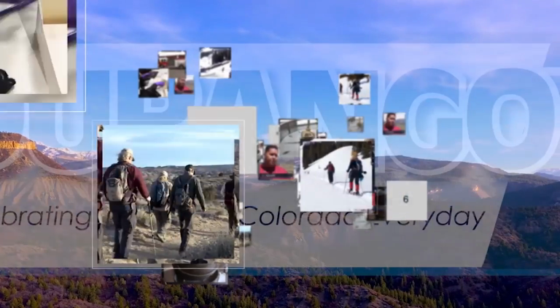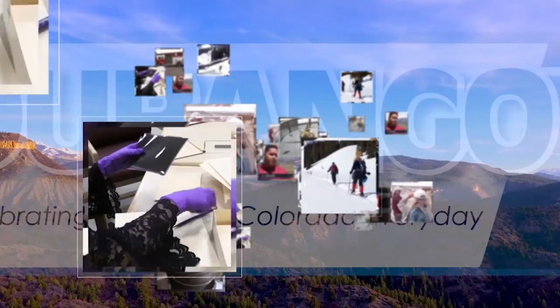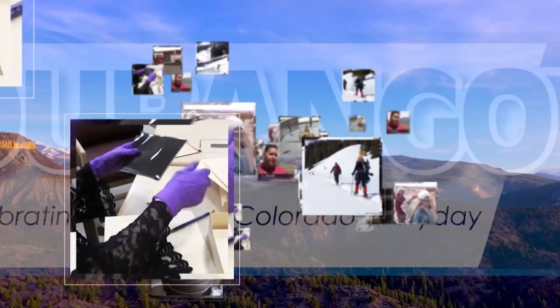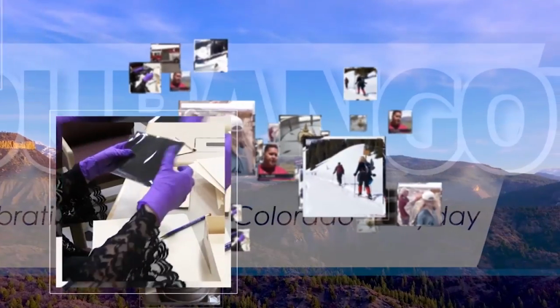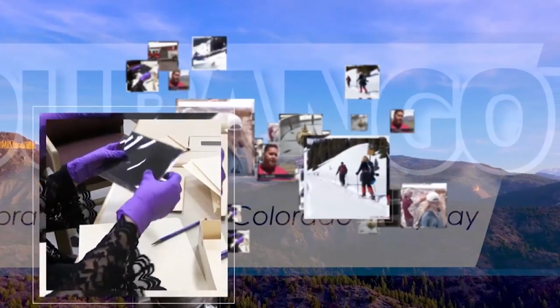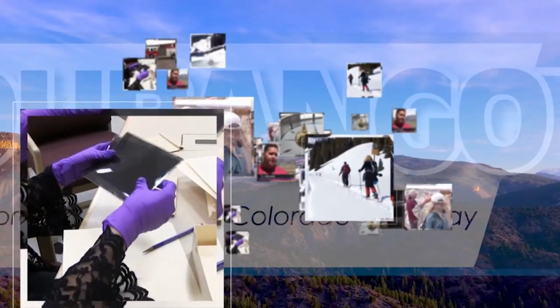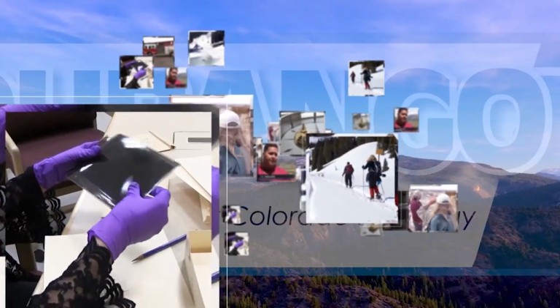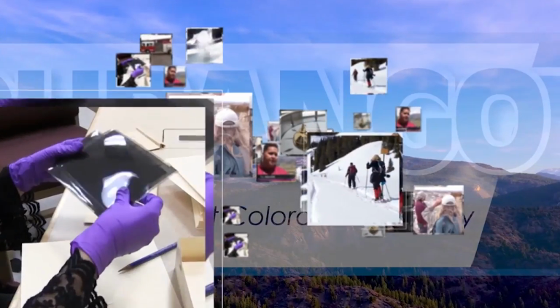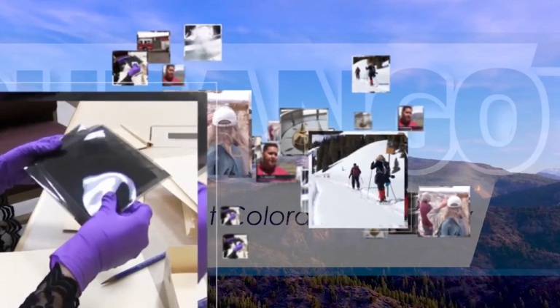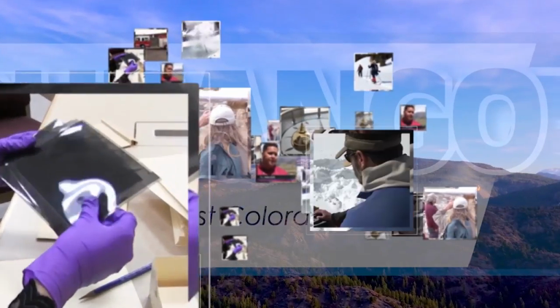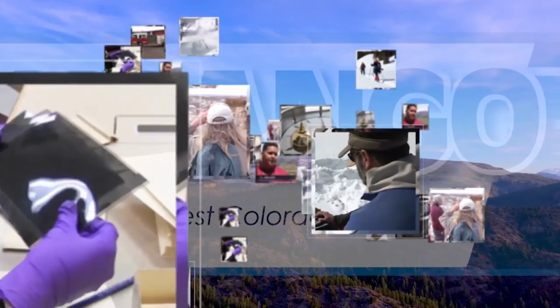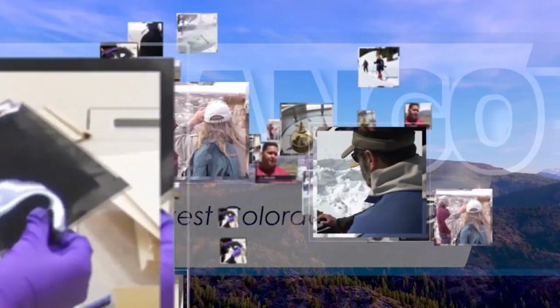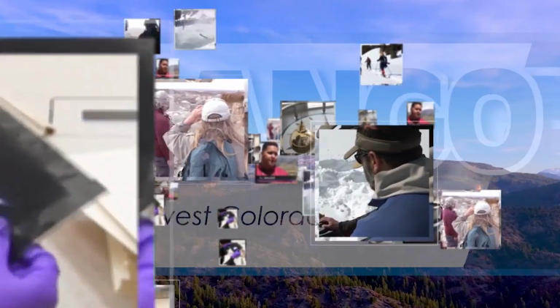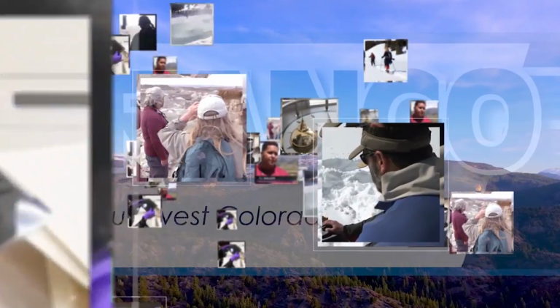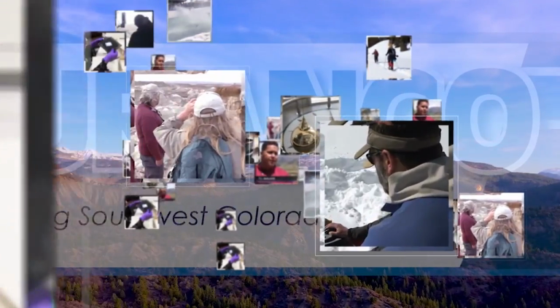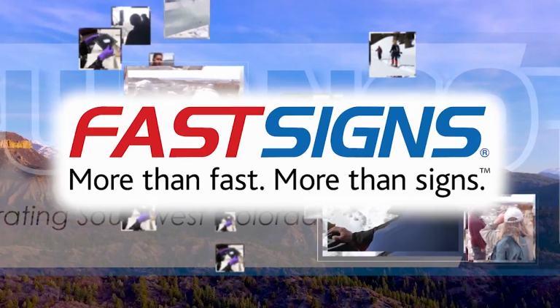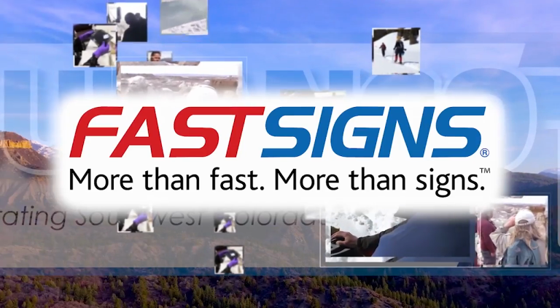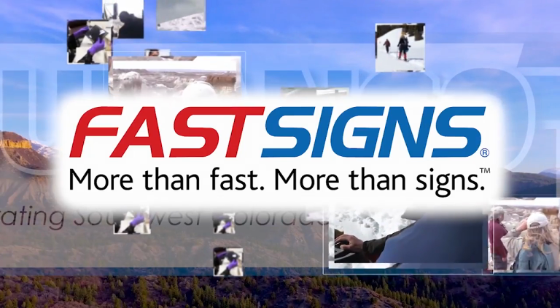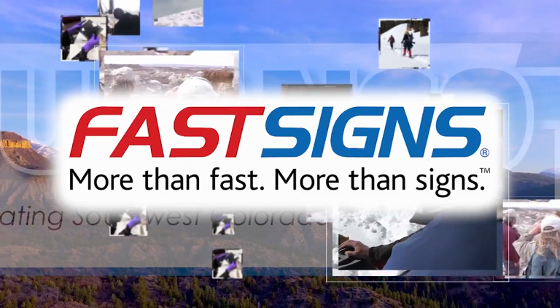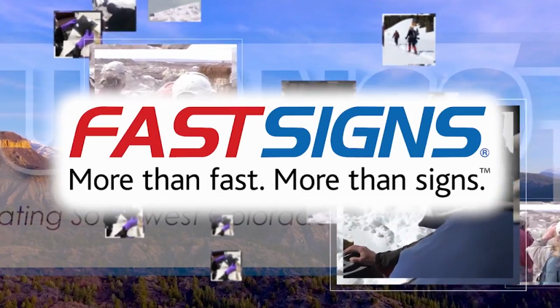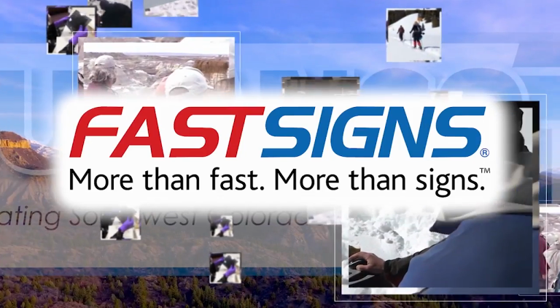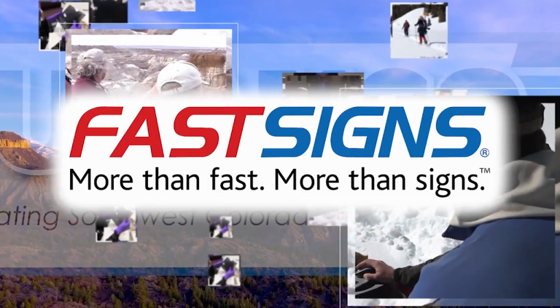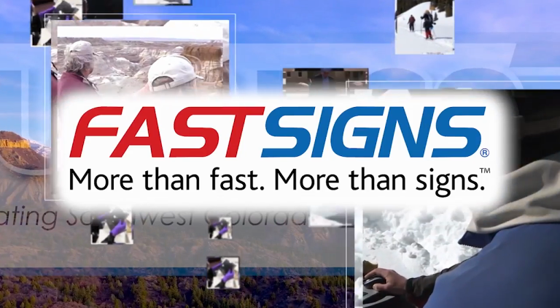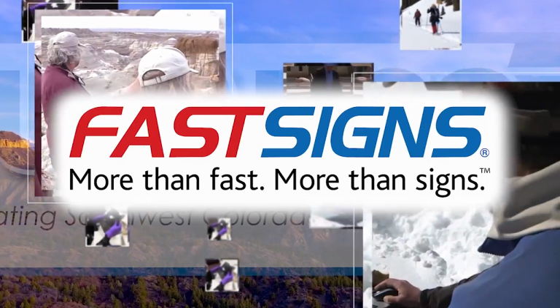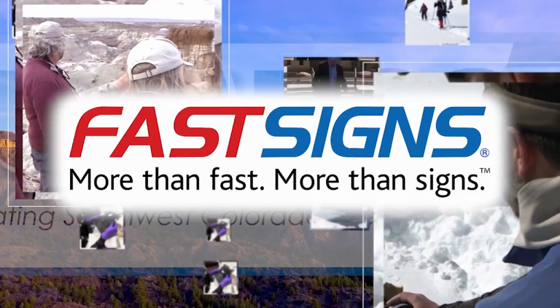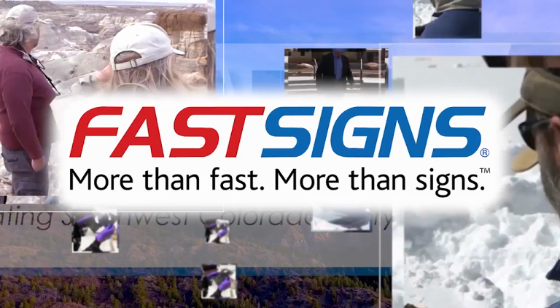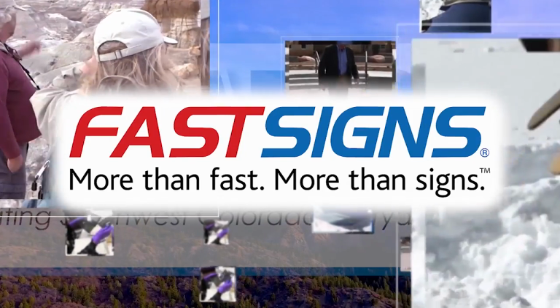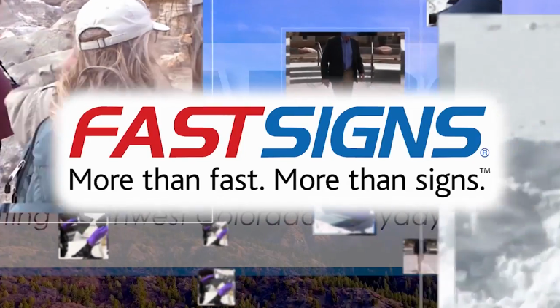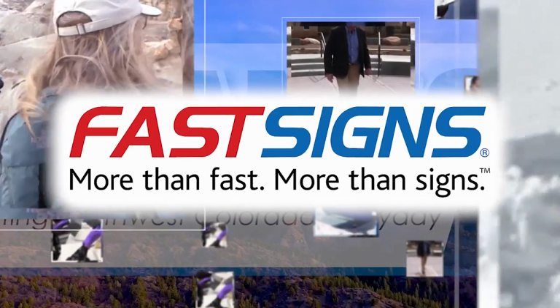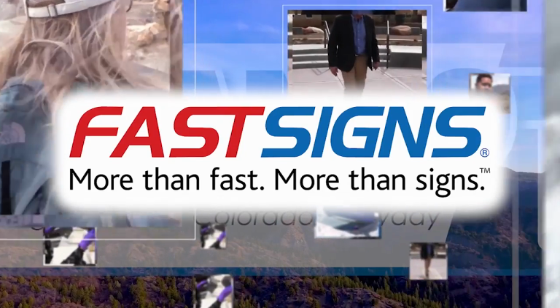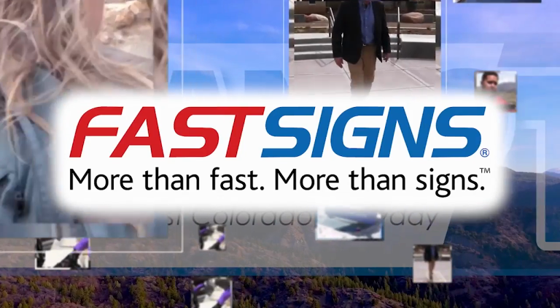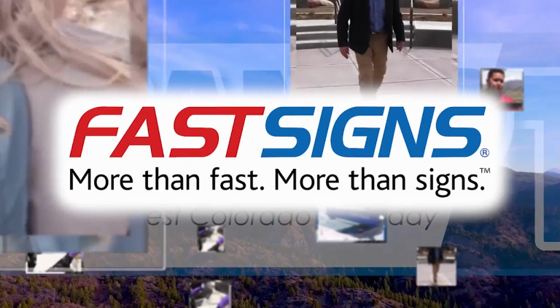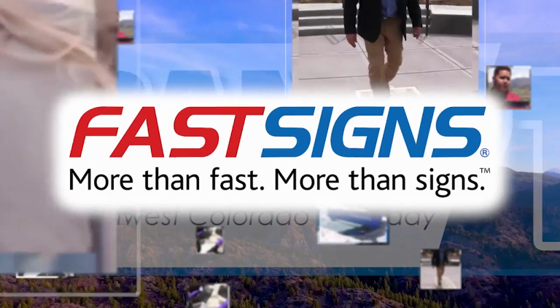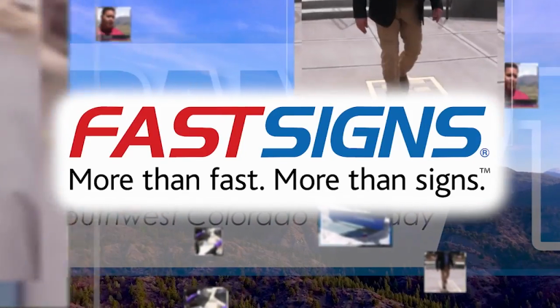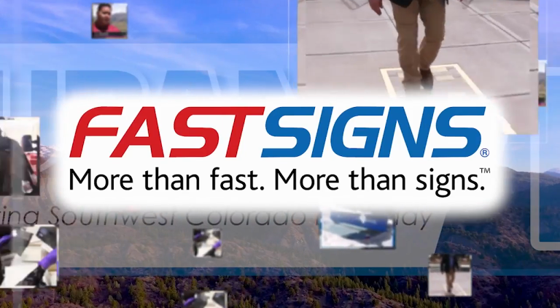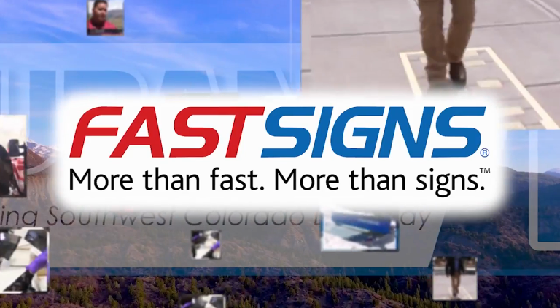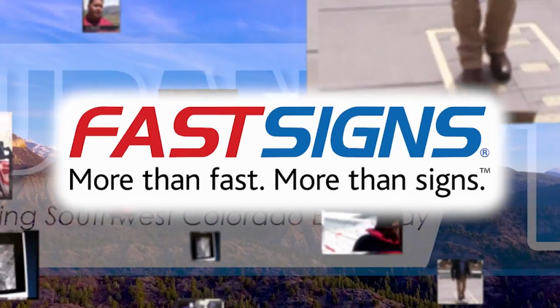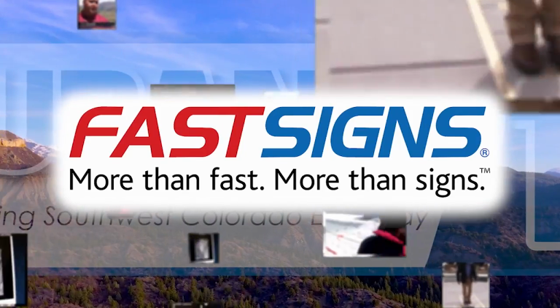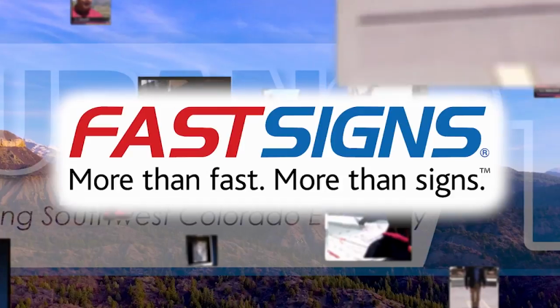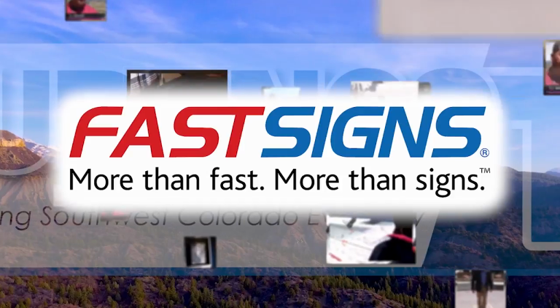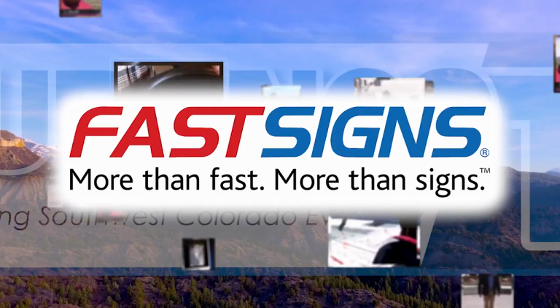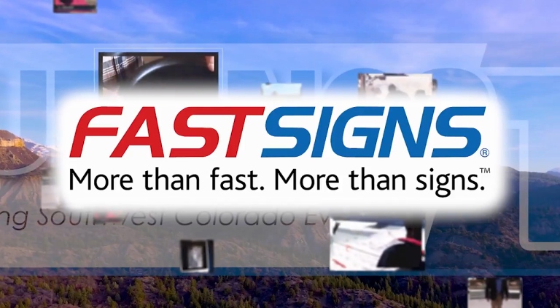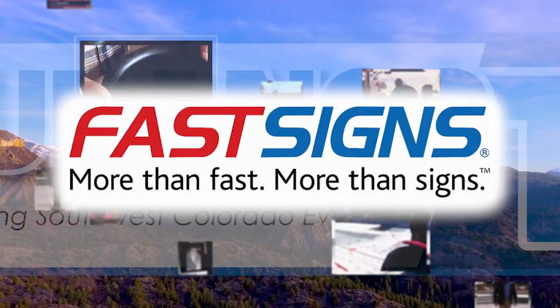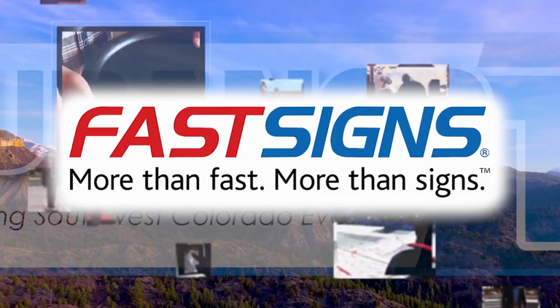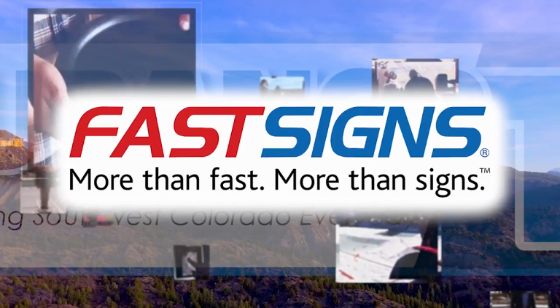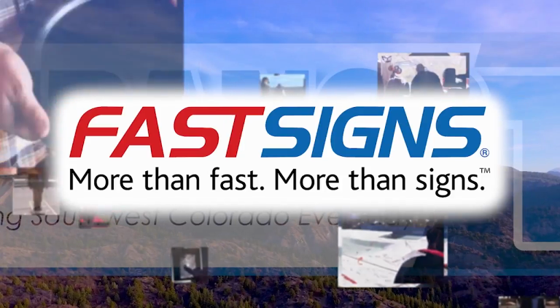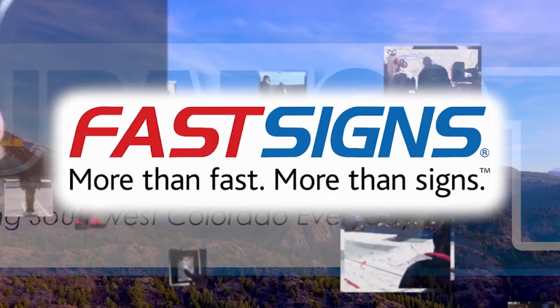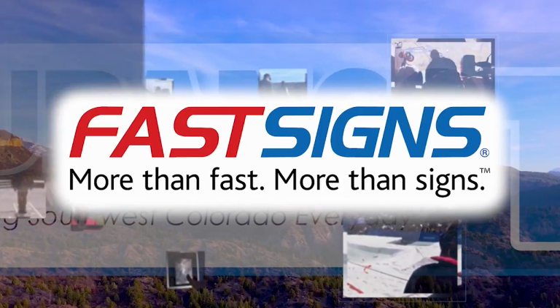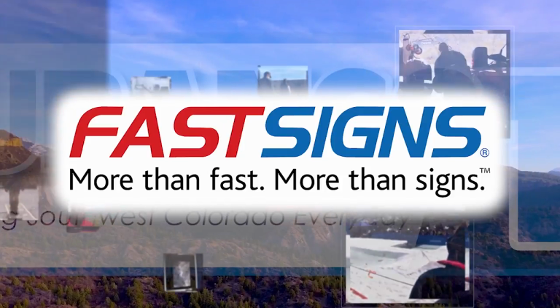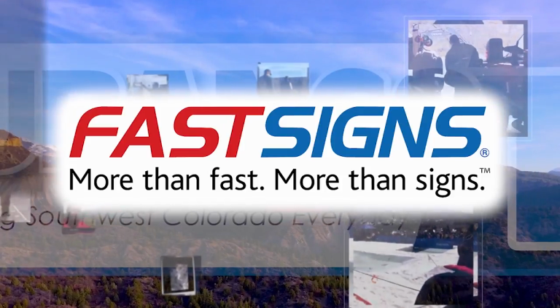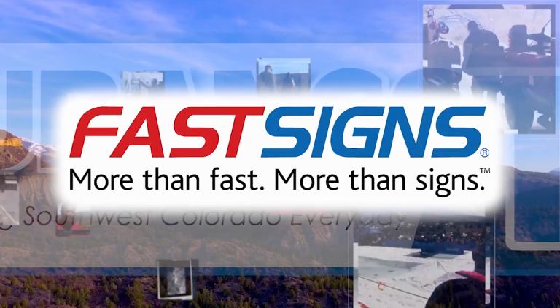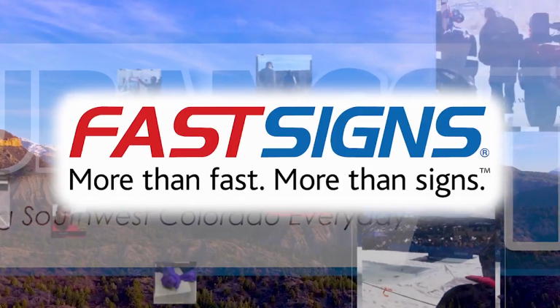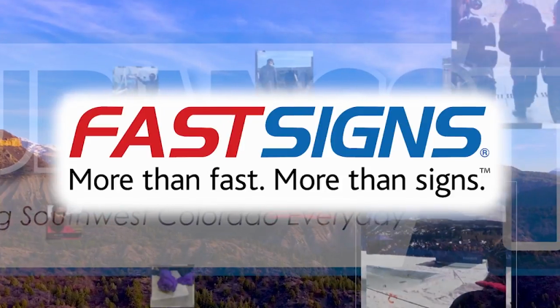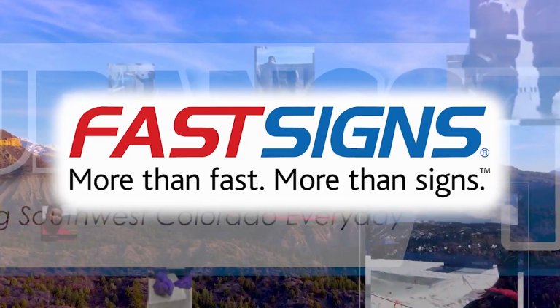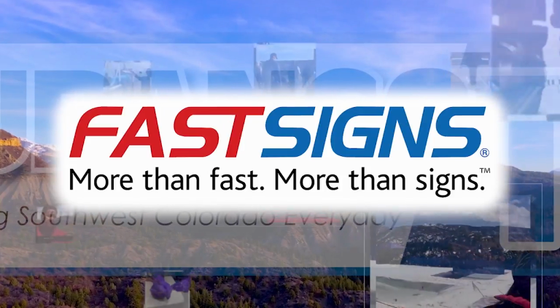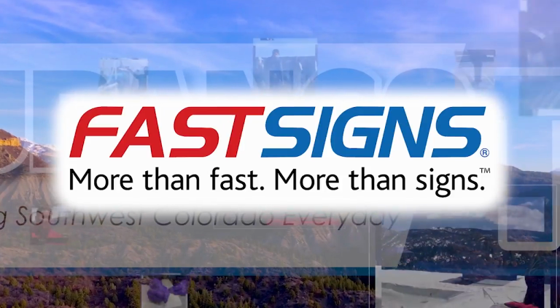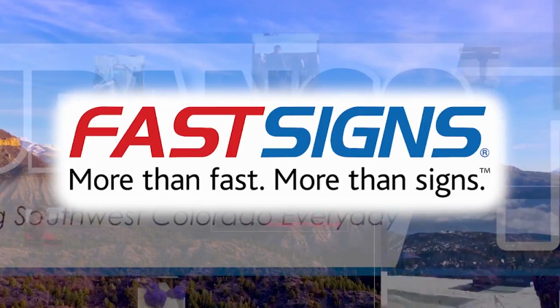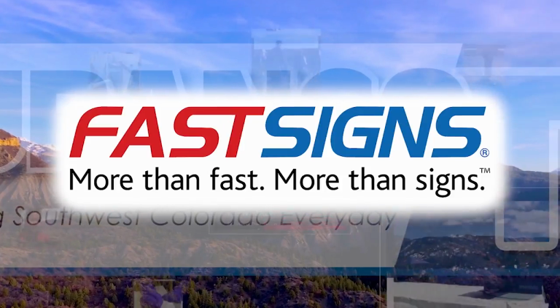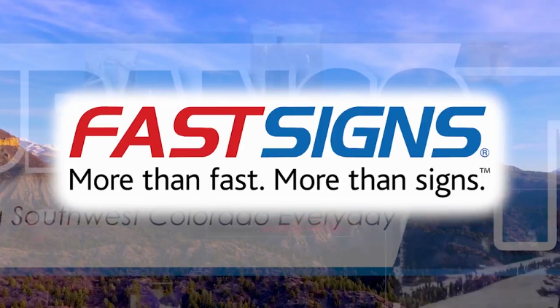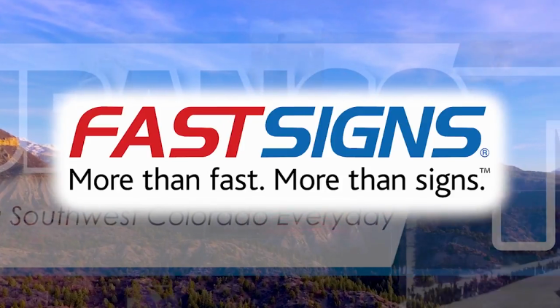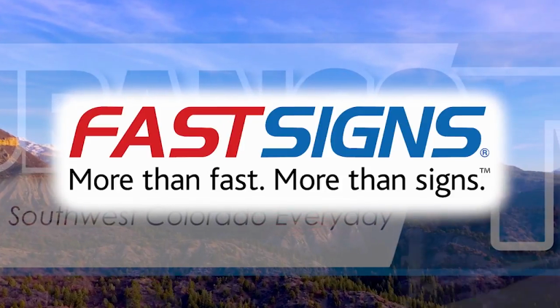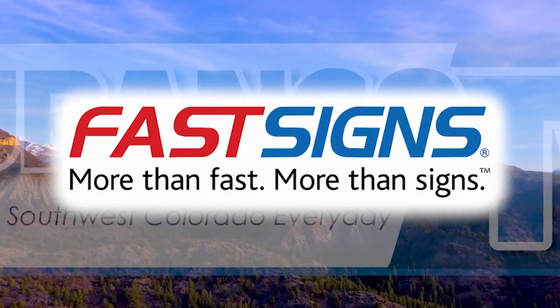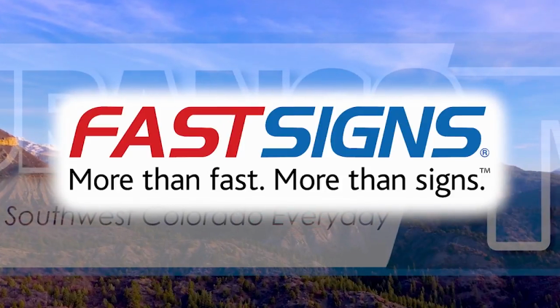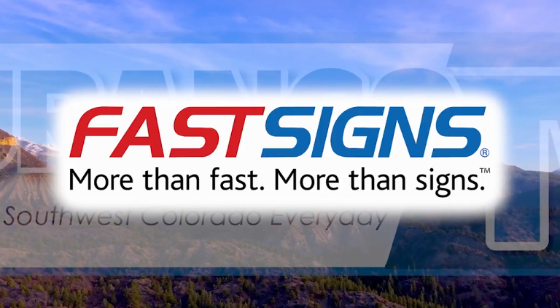This program is brought to you by Fast Signs of Durango — more than fast, more than signs. Fast Signs.